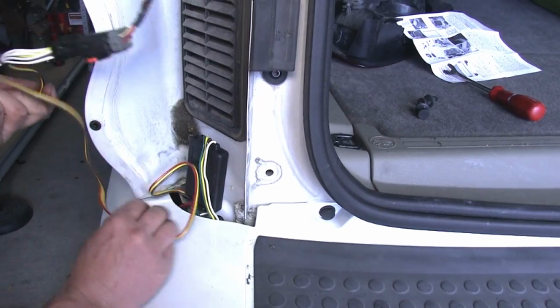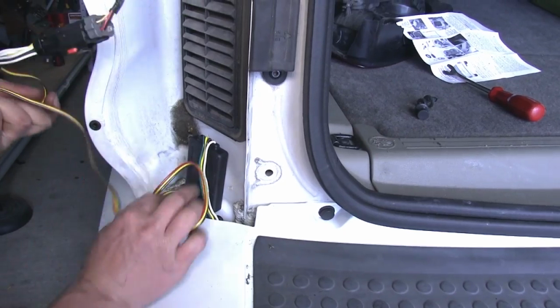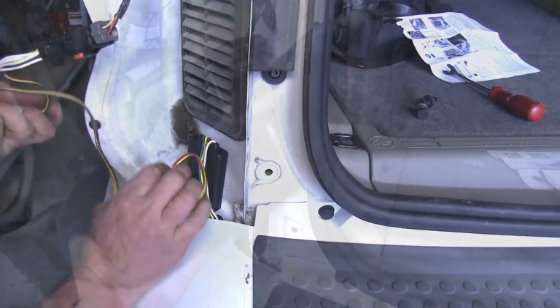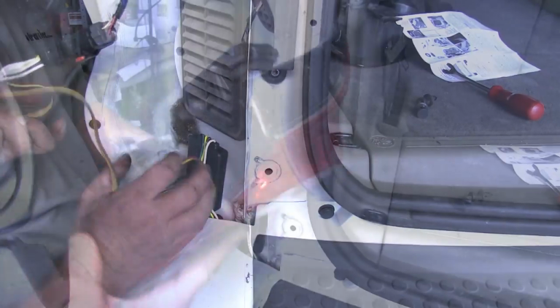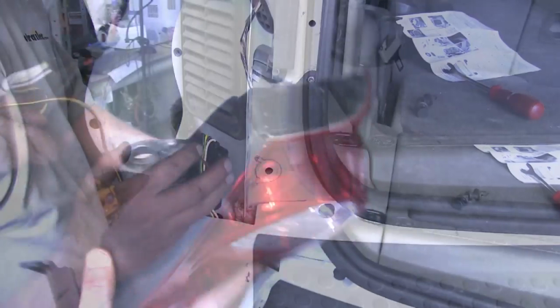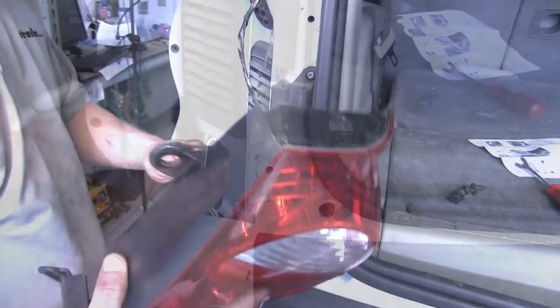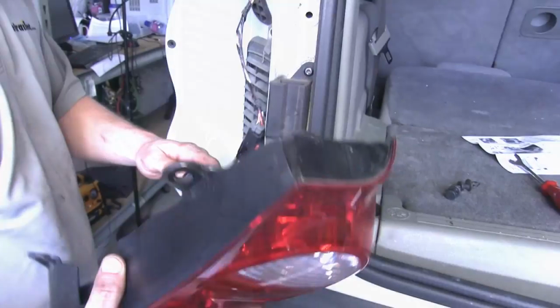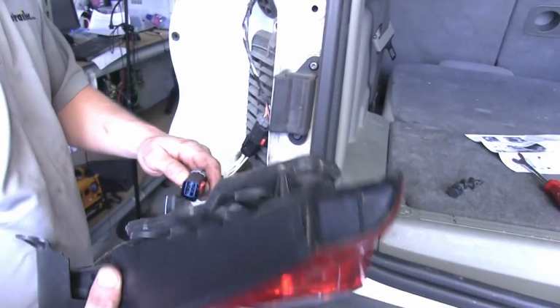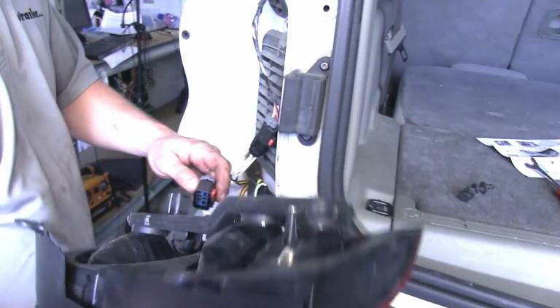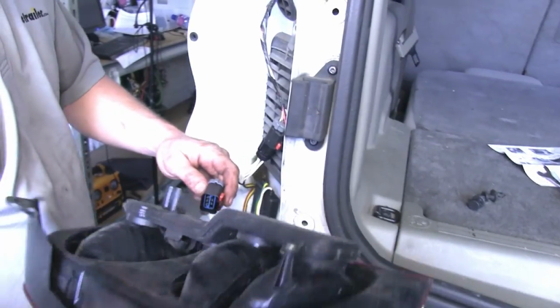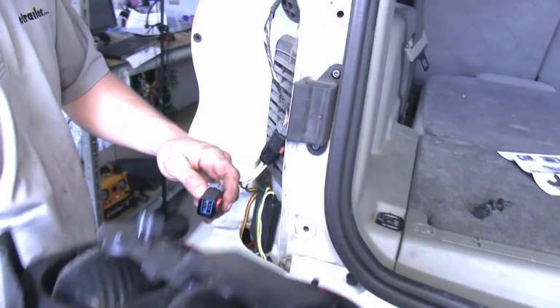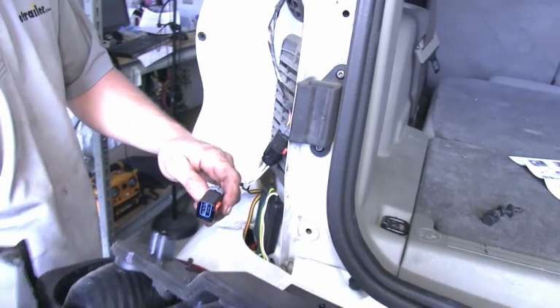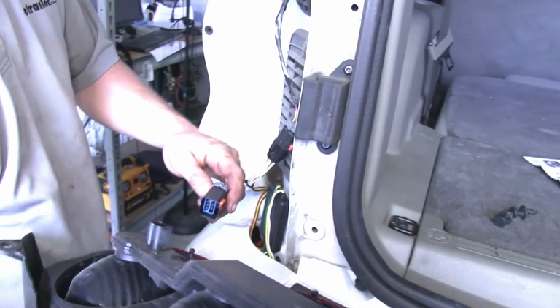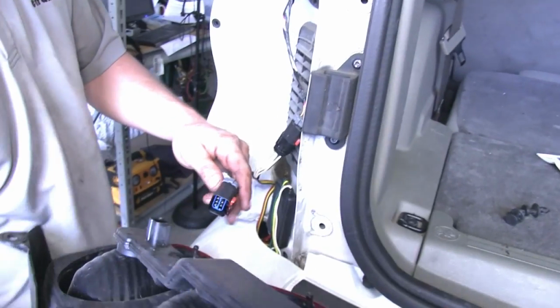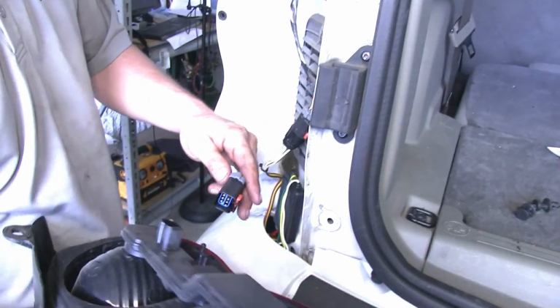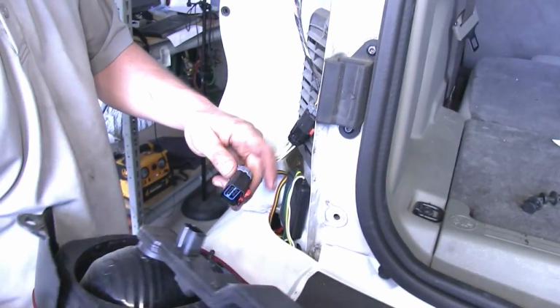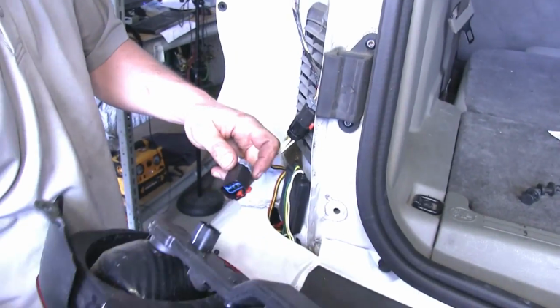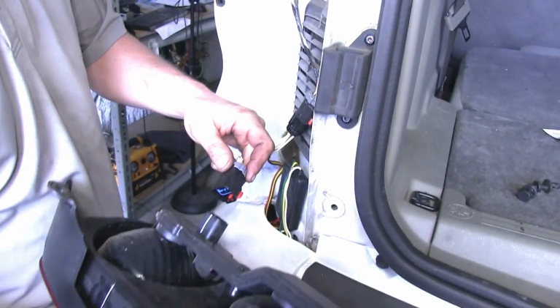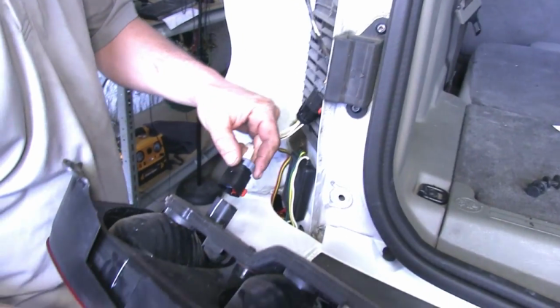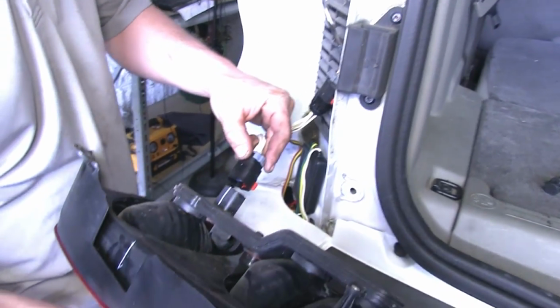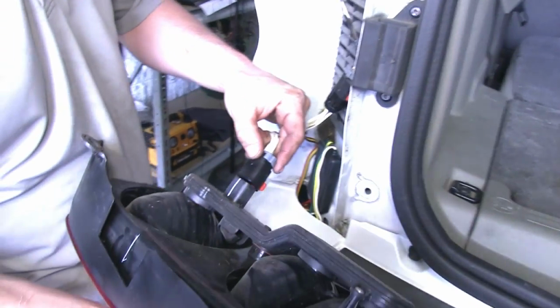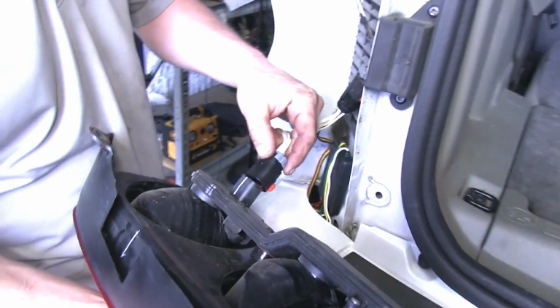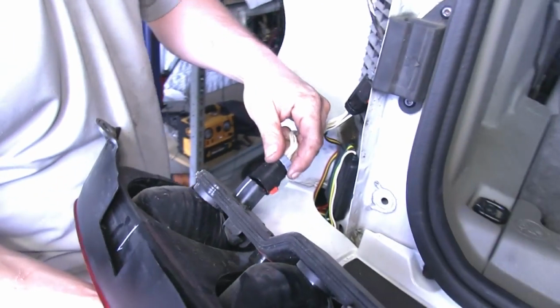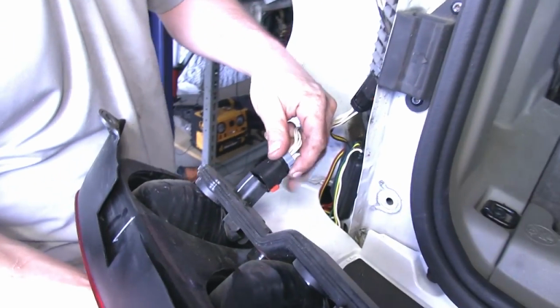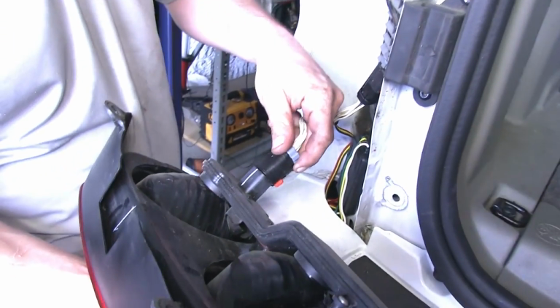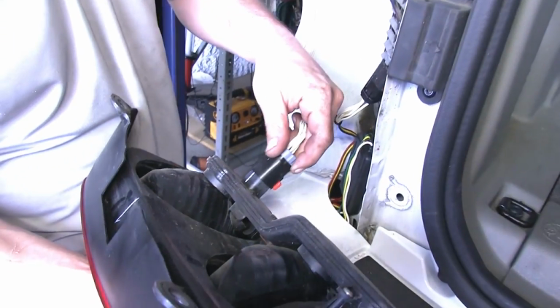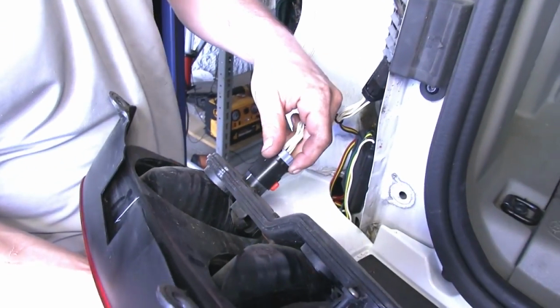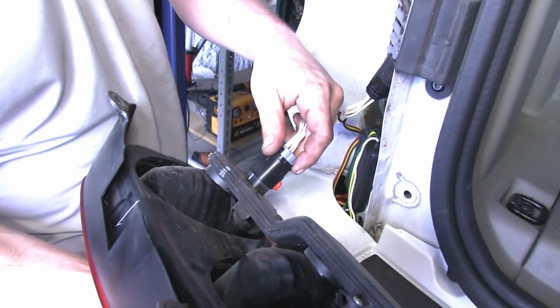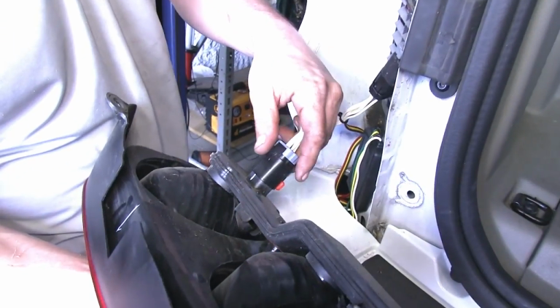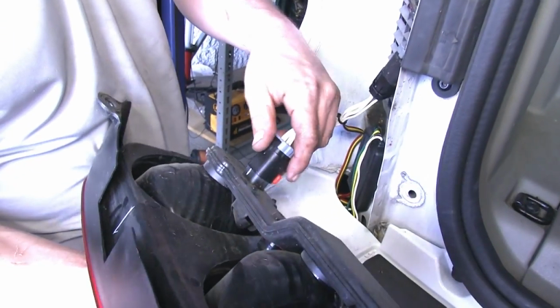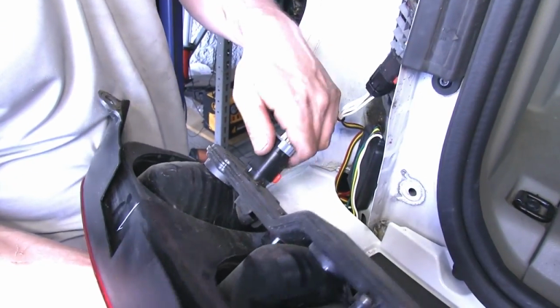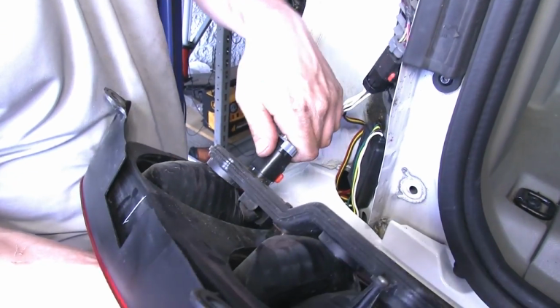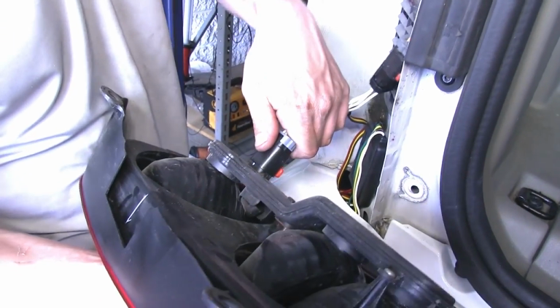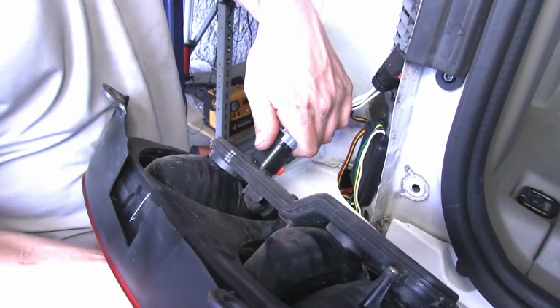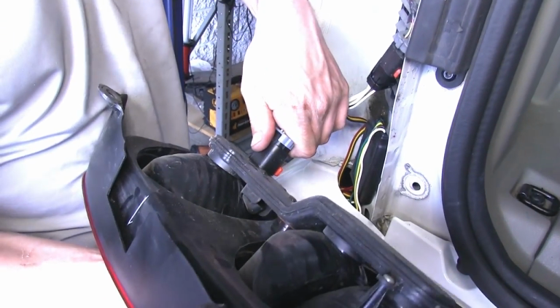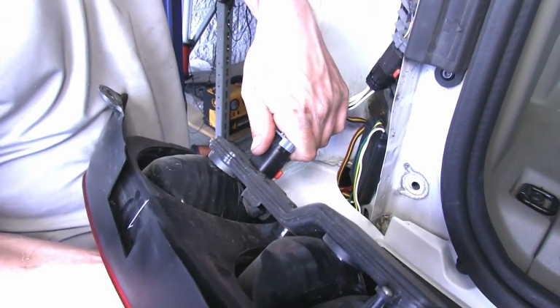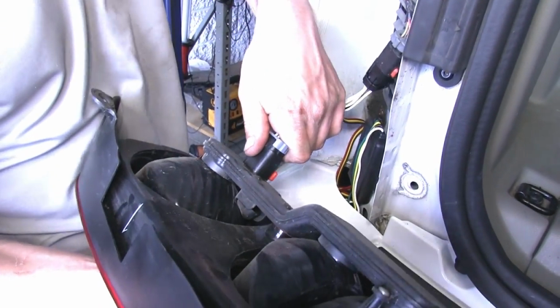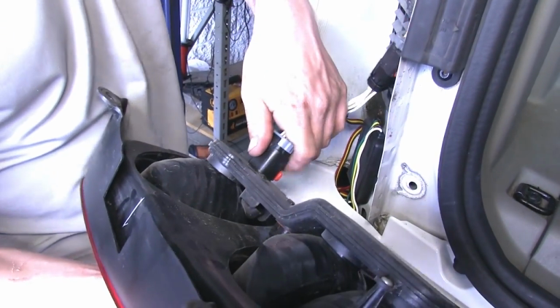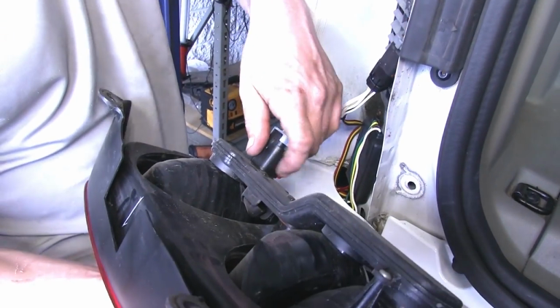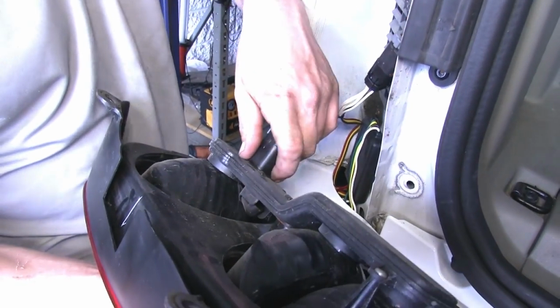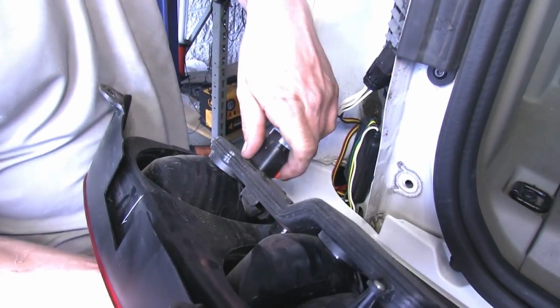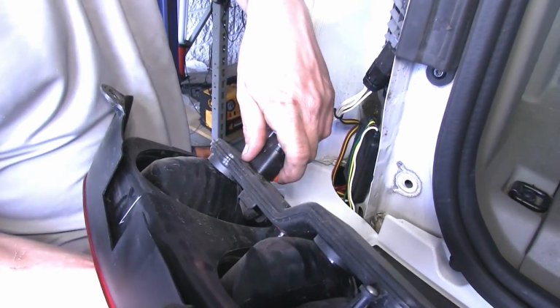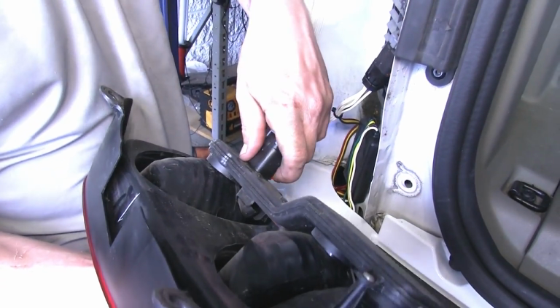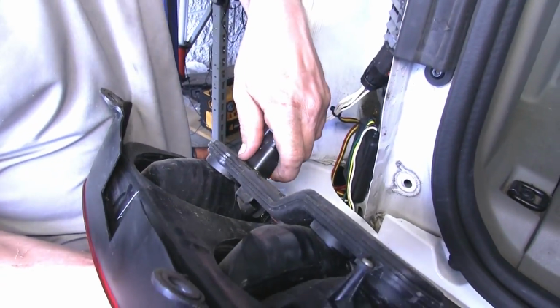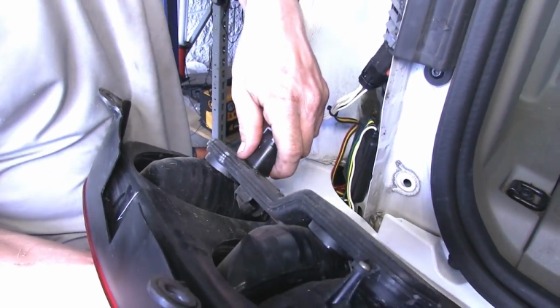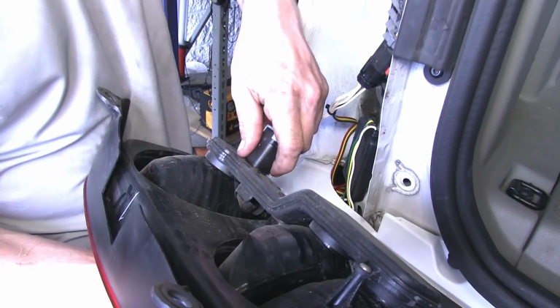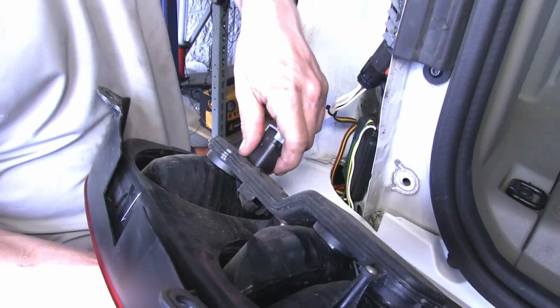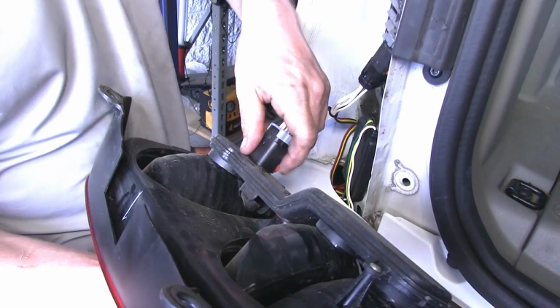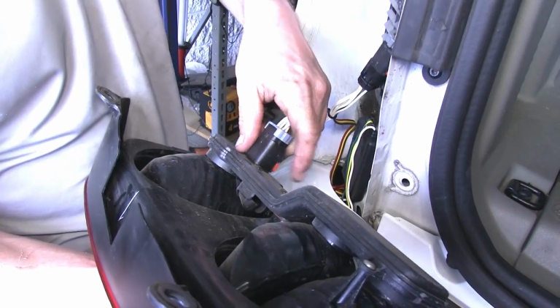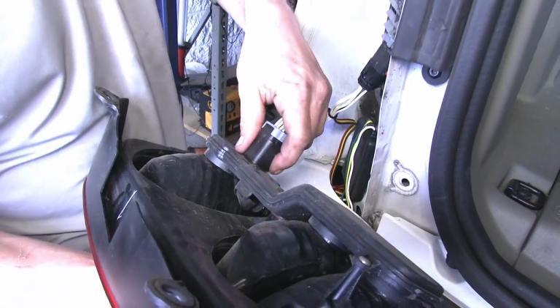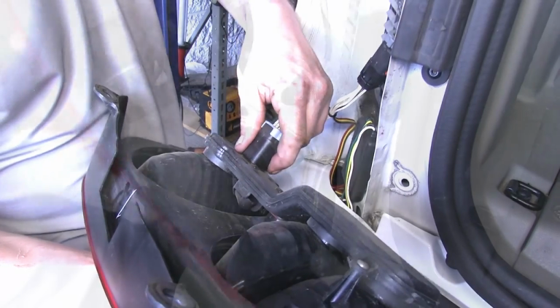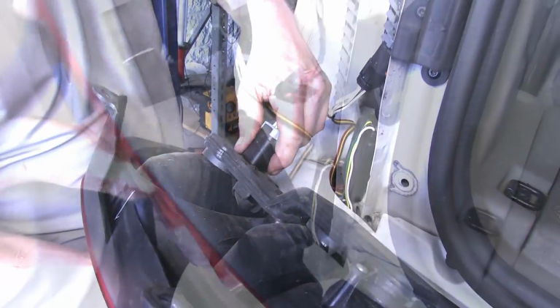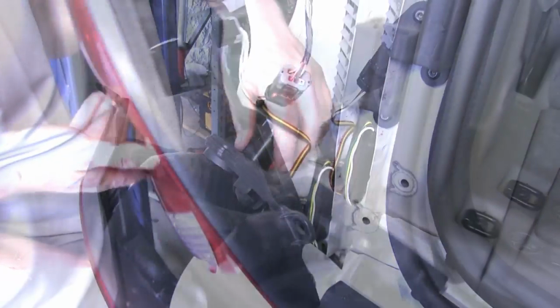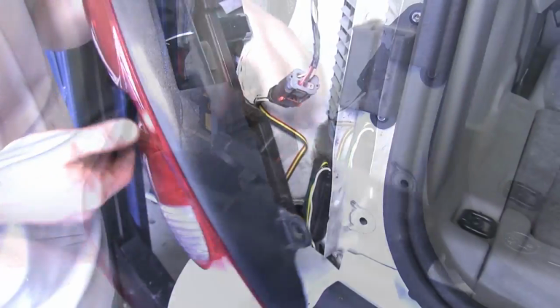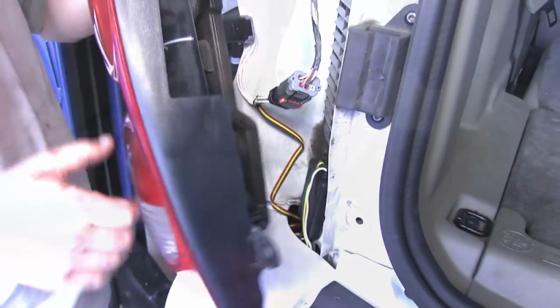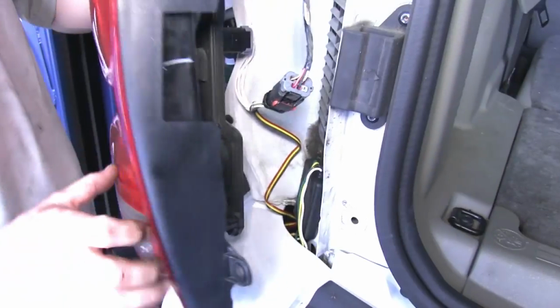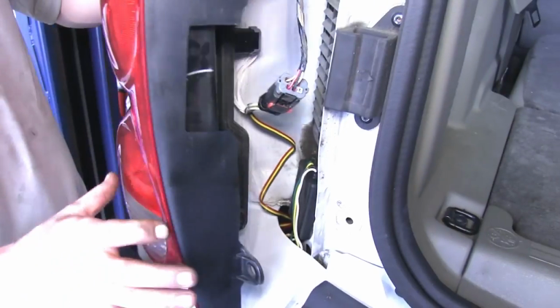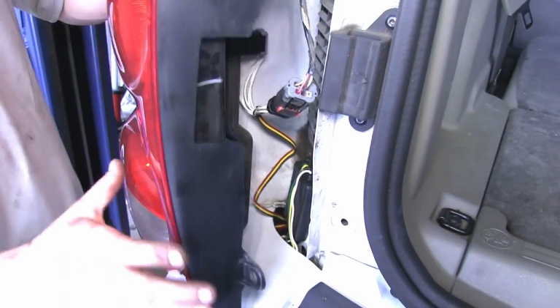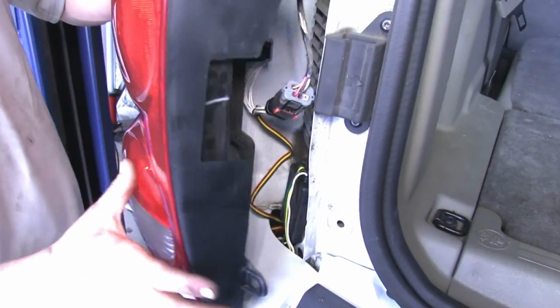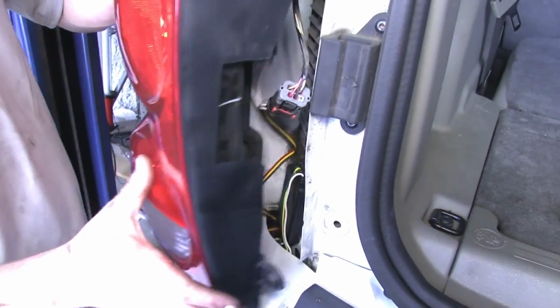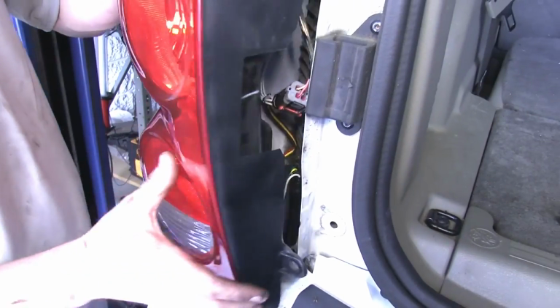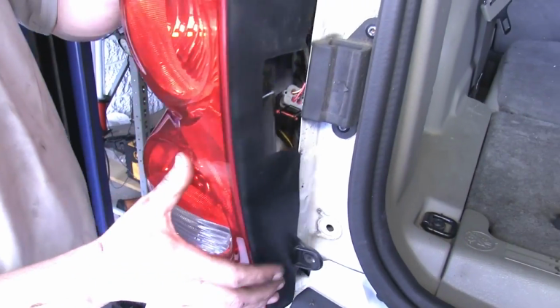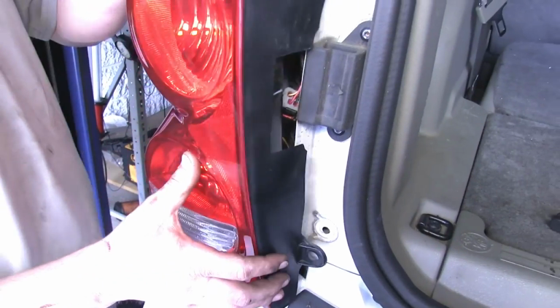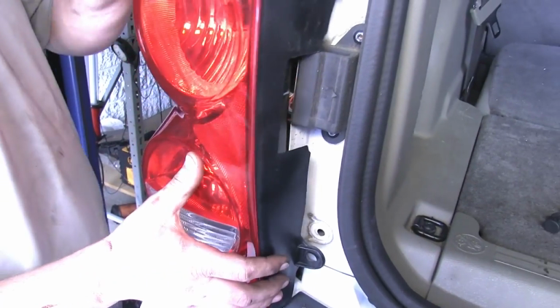With that done, we'll take the other side of our T1 connector, plug it into our driver's side tail light, and reinstall it.